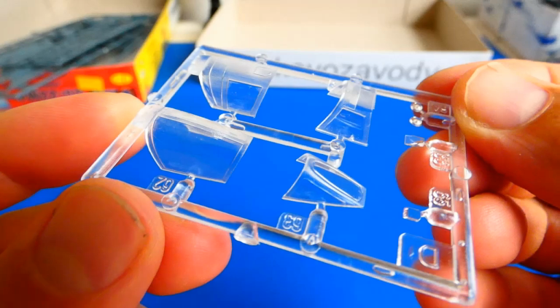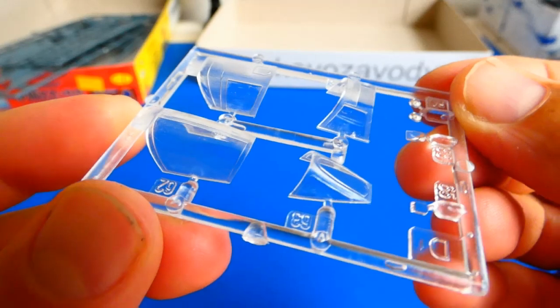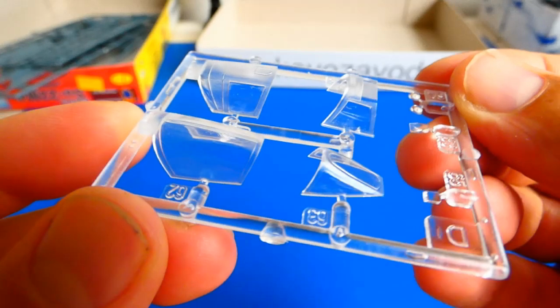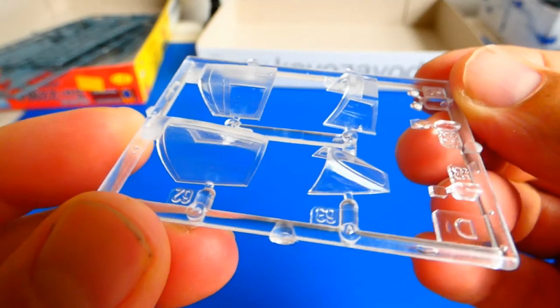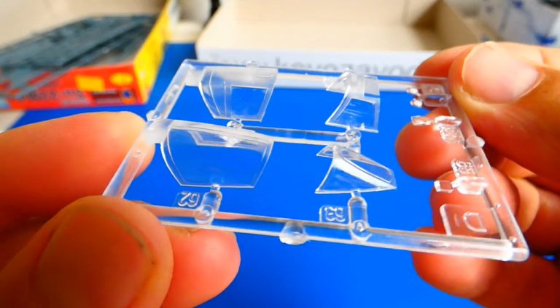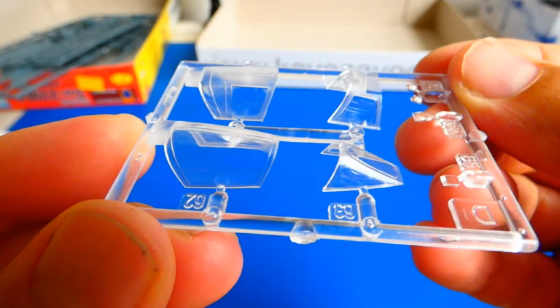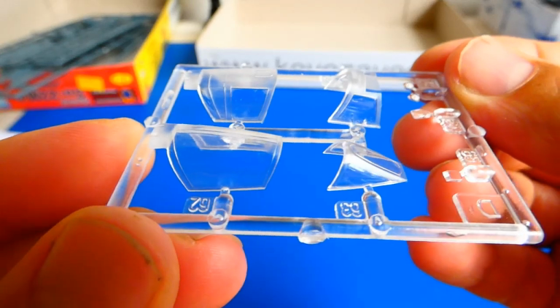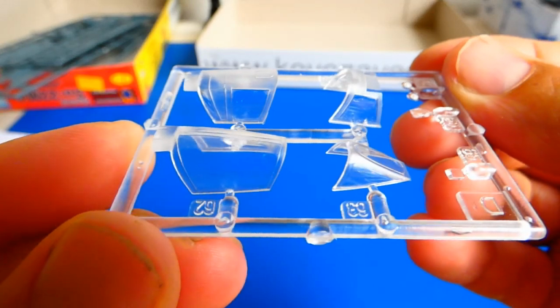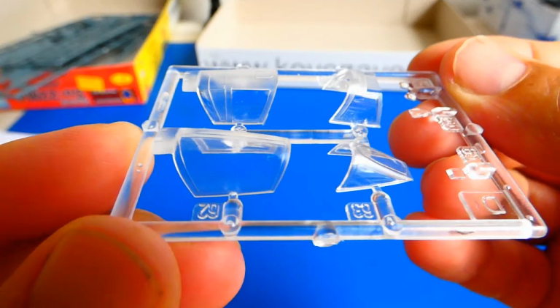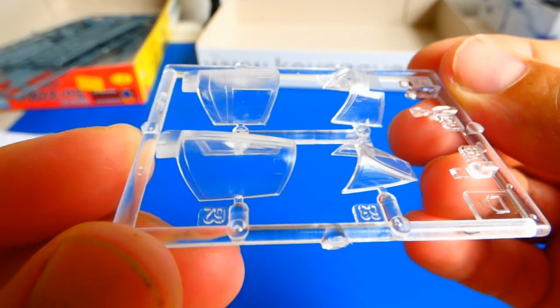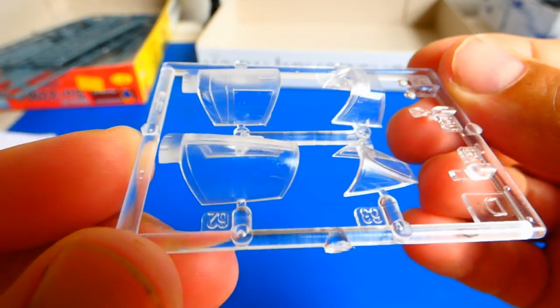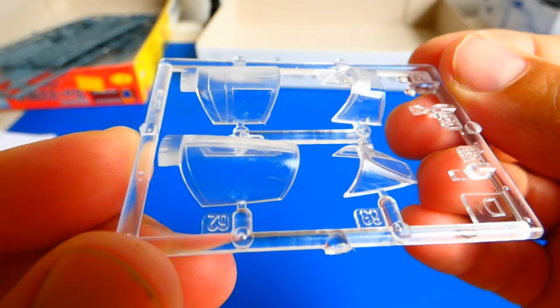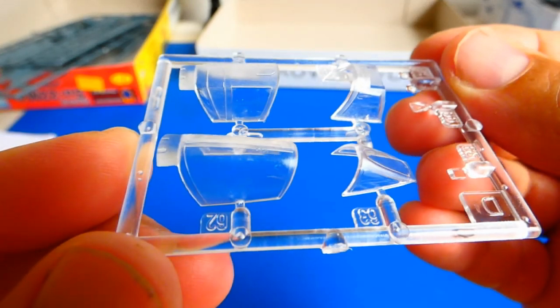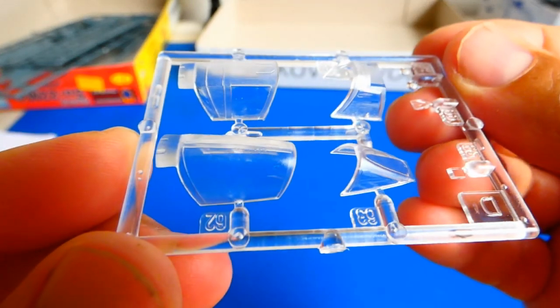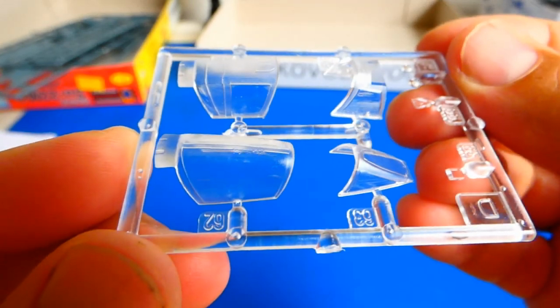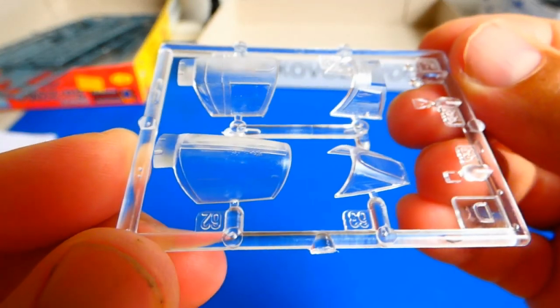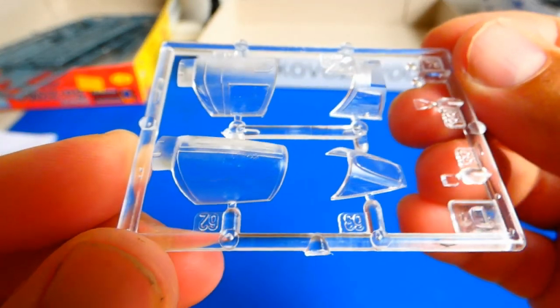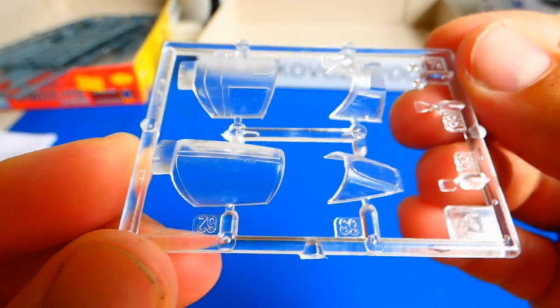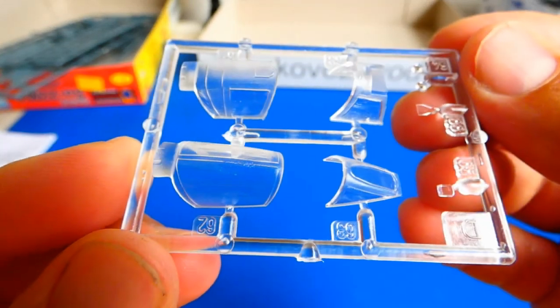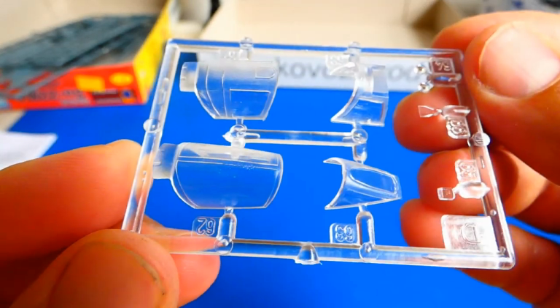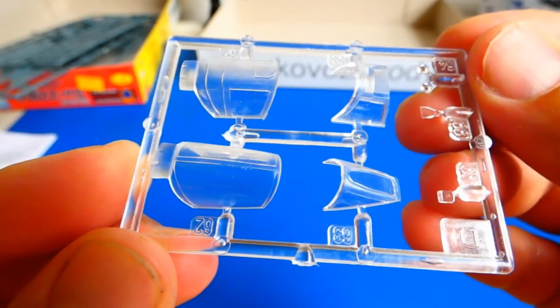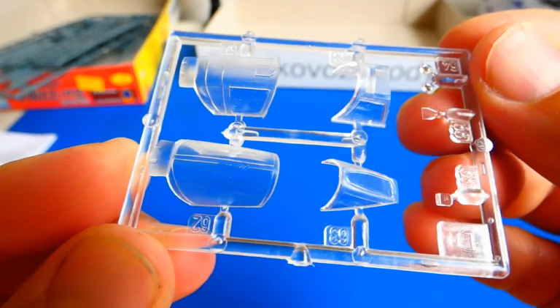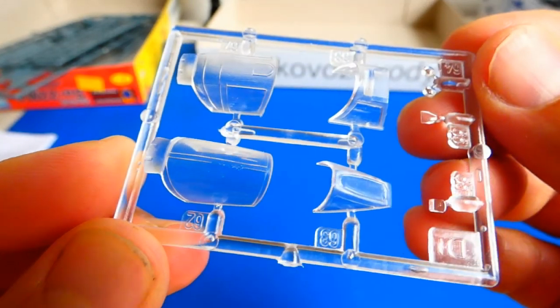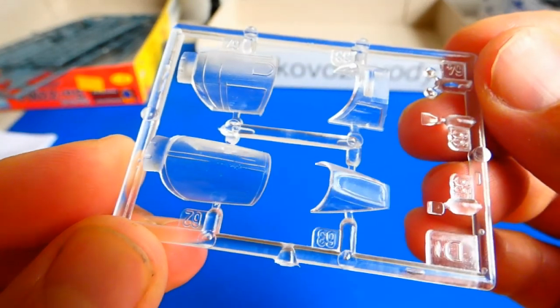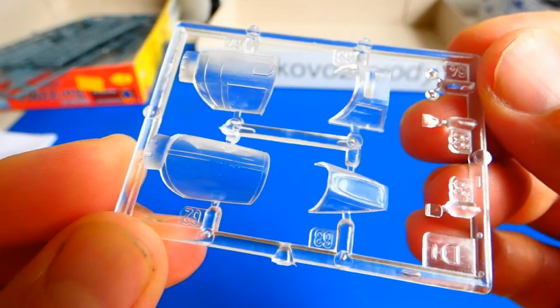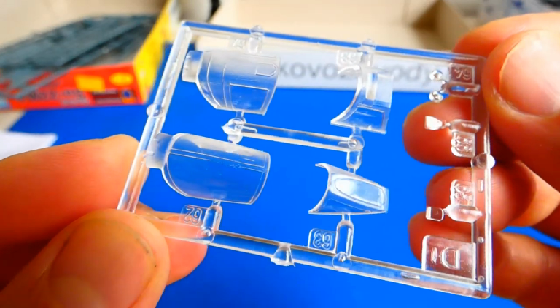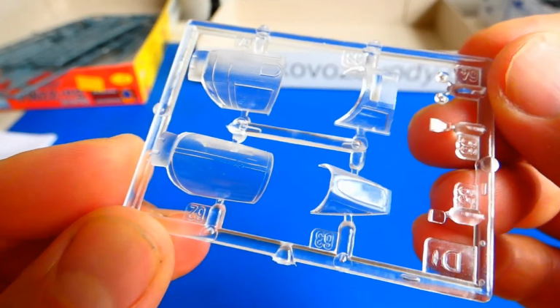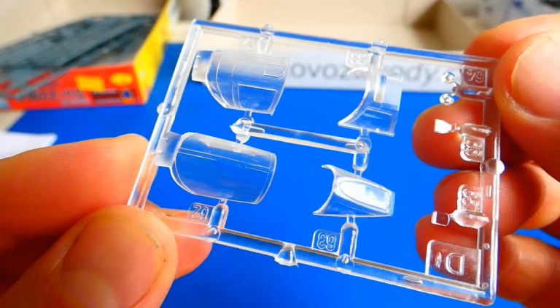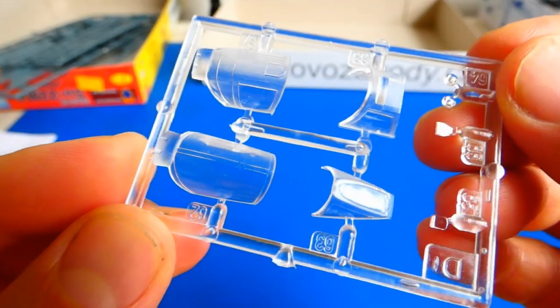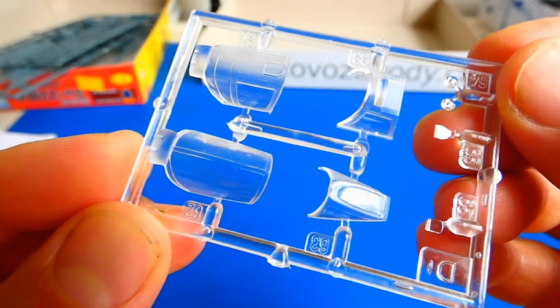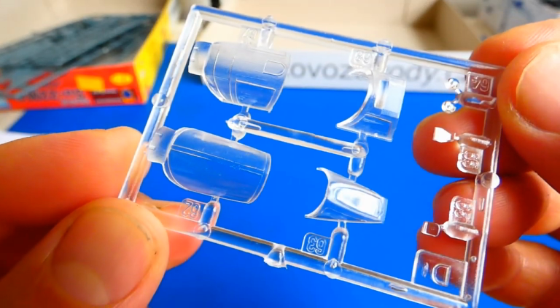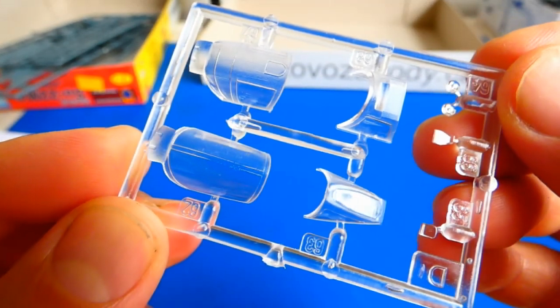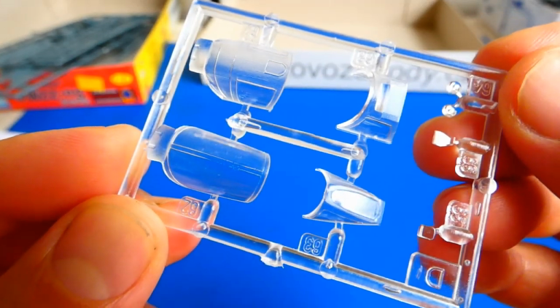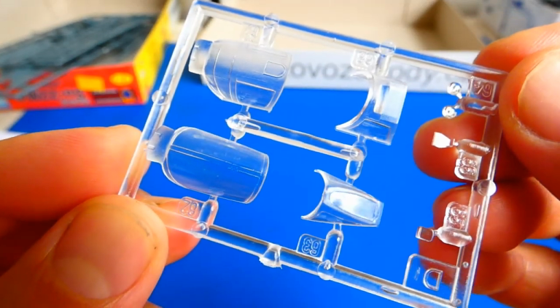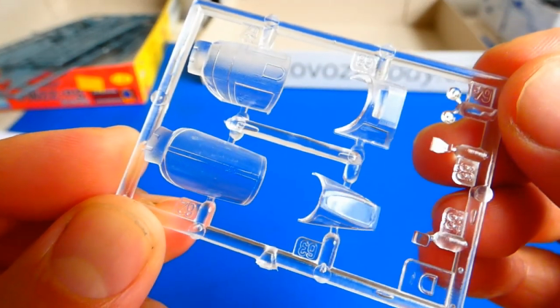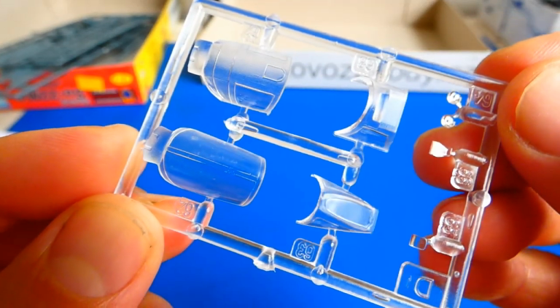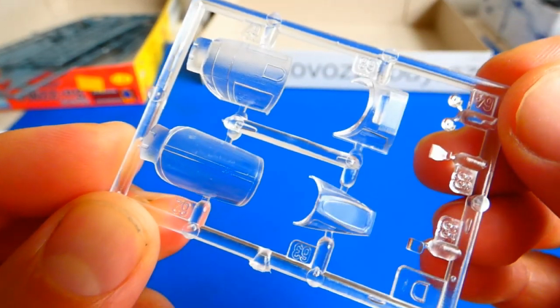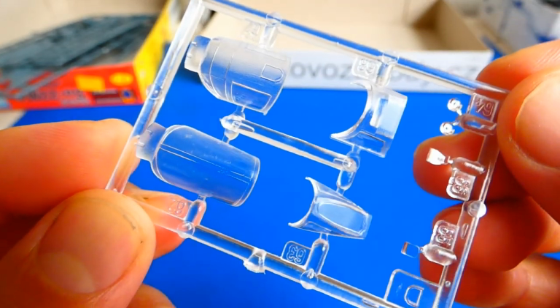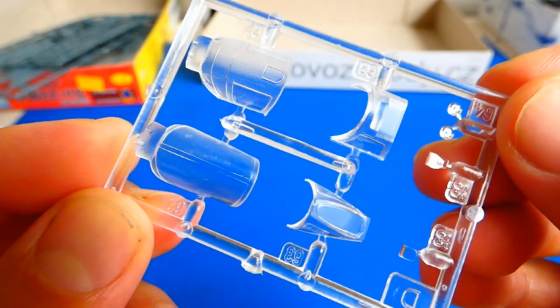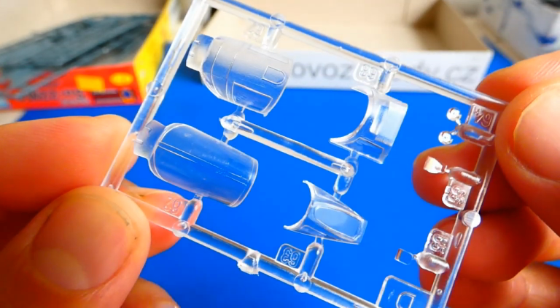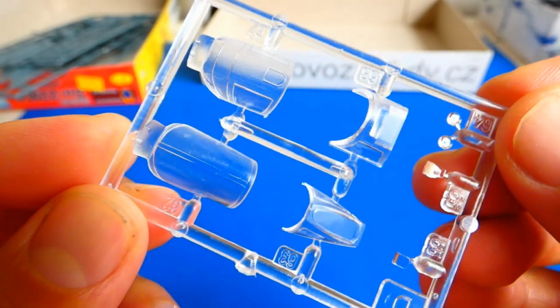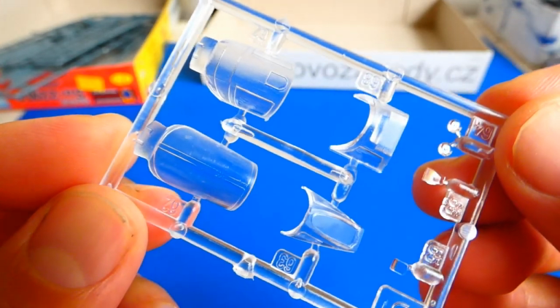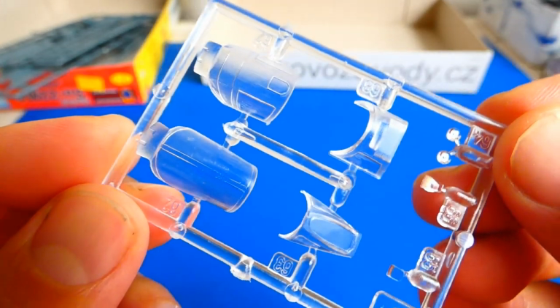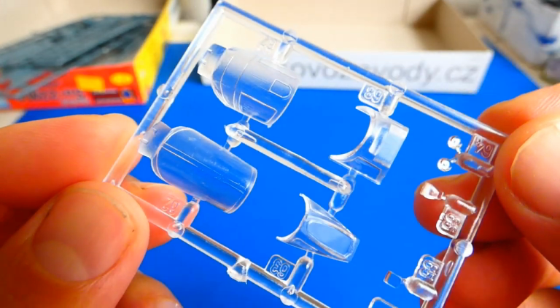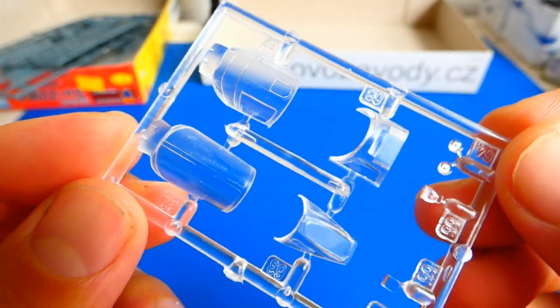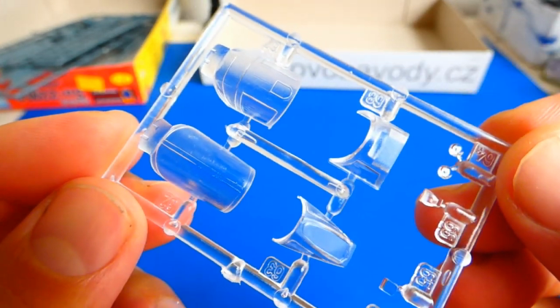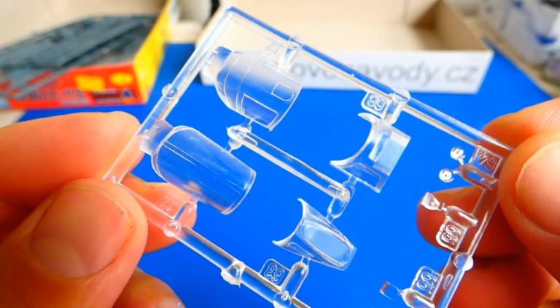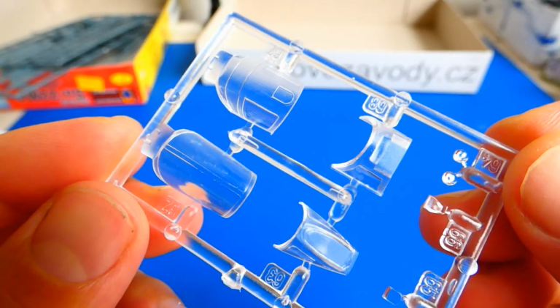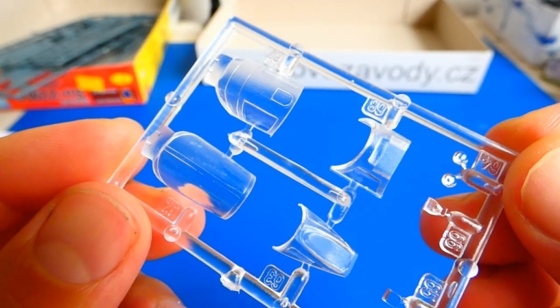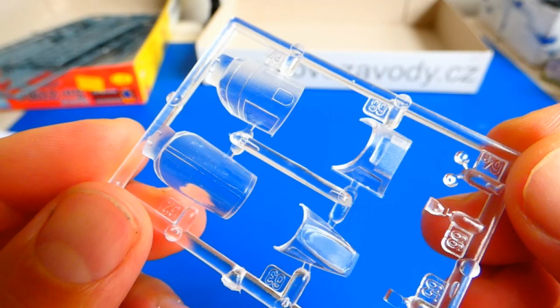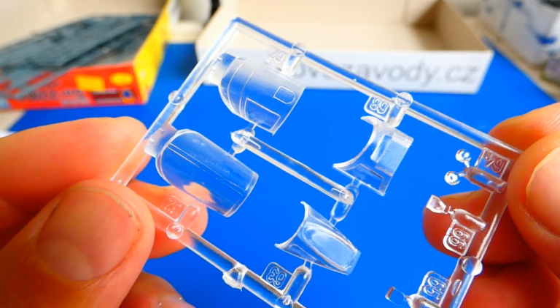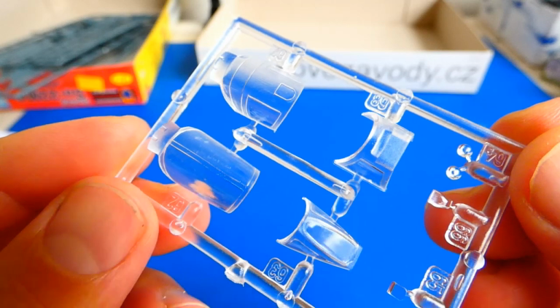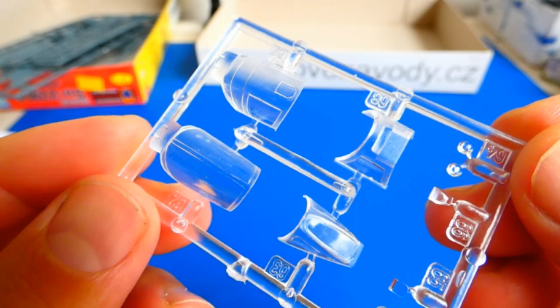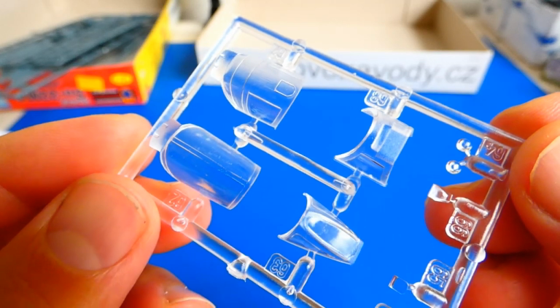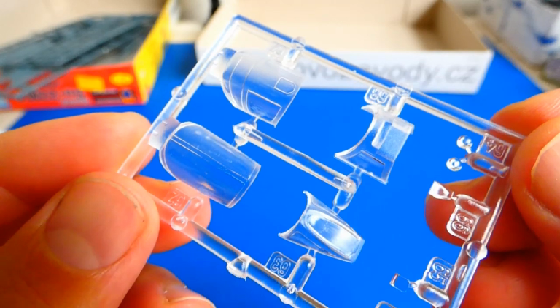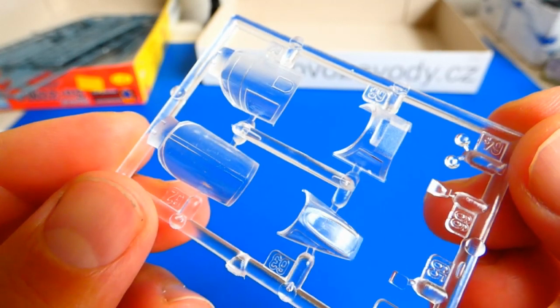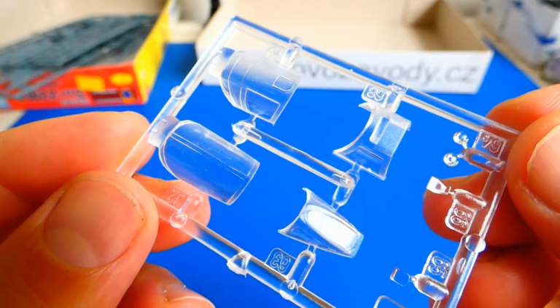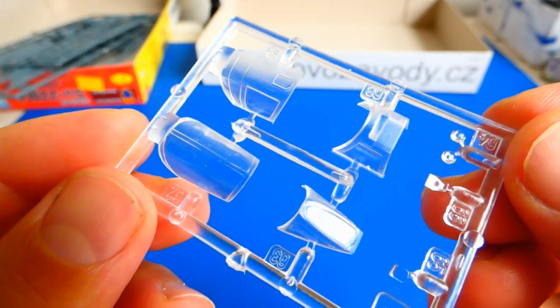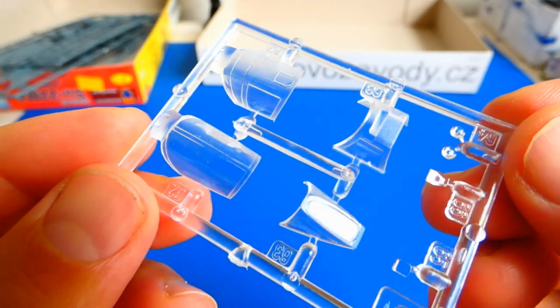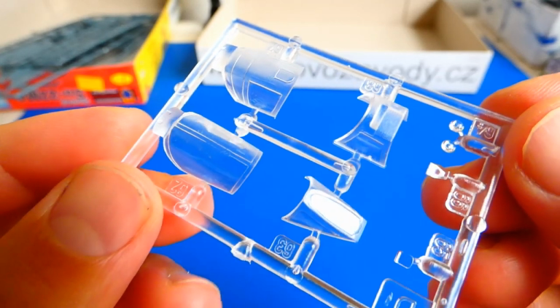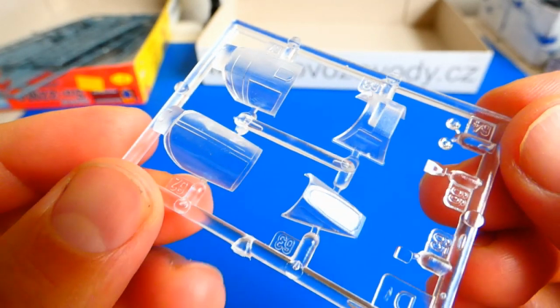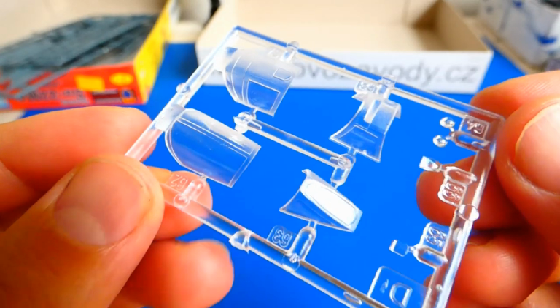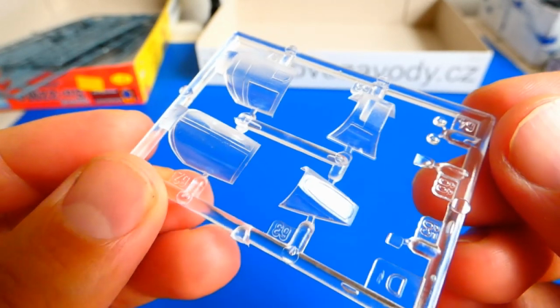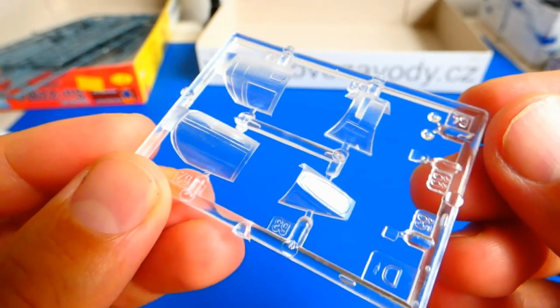The plastic isn't the best quality, so the best solution is to sand it with 1500 grit sandpaper and polish it with polishing paste. I can assure you it will look much better.